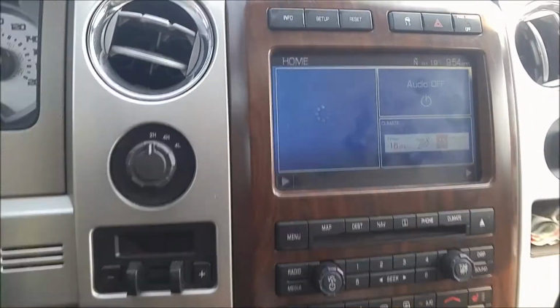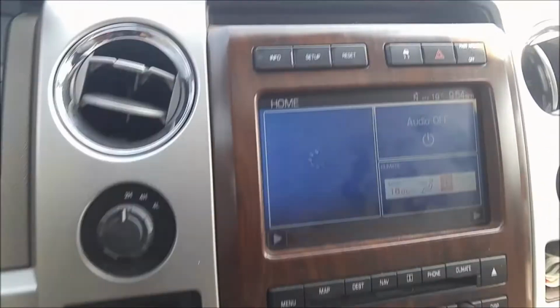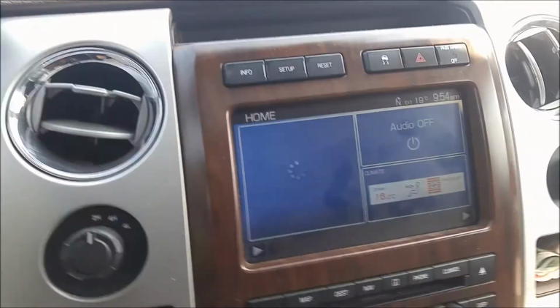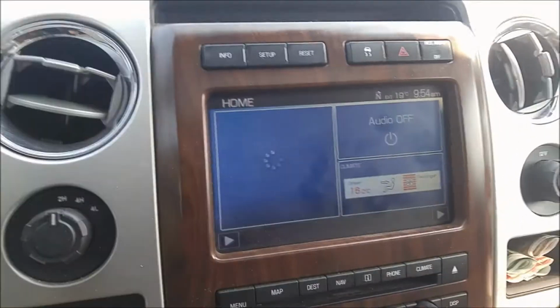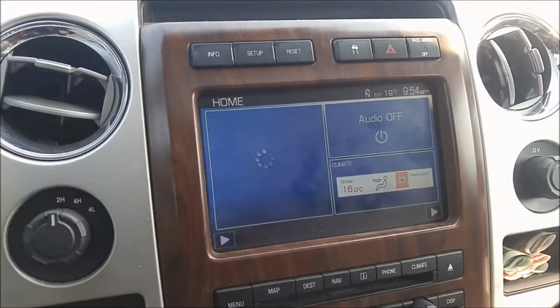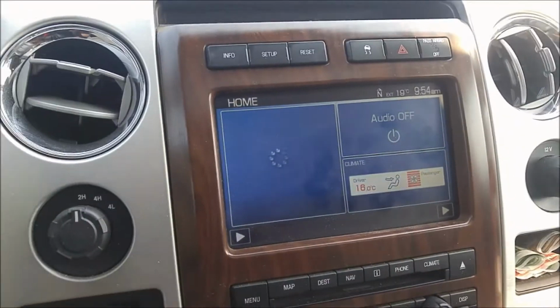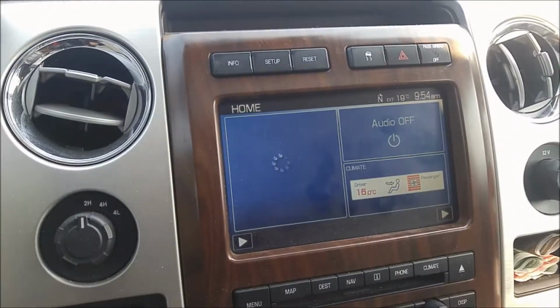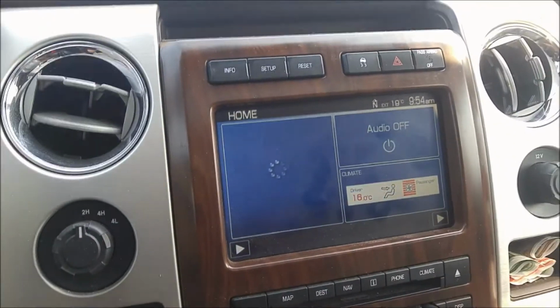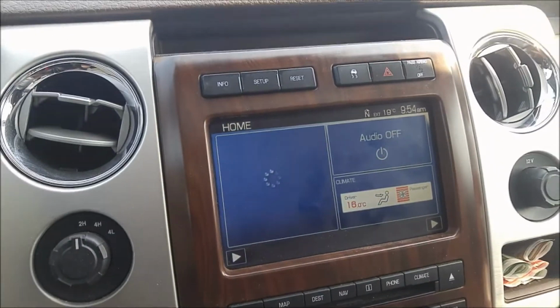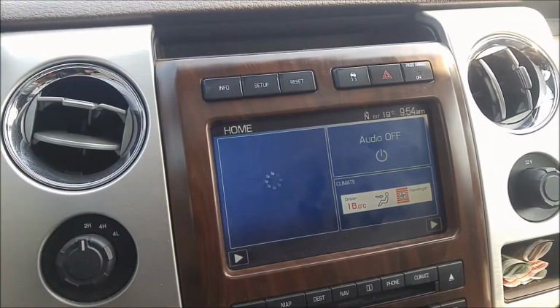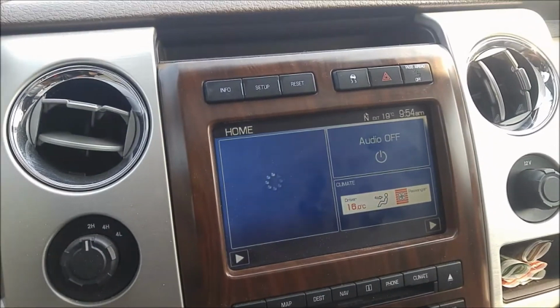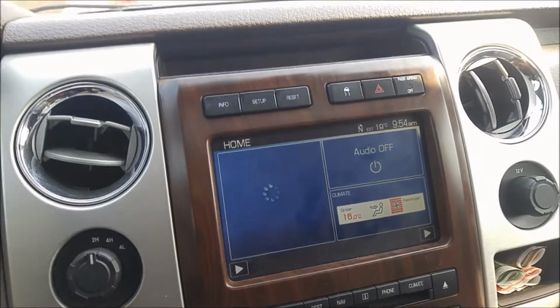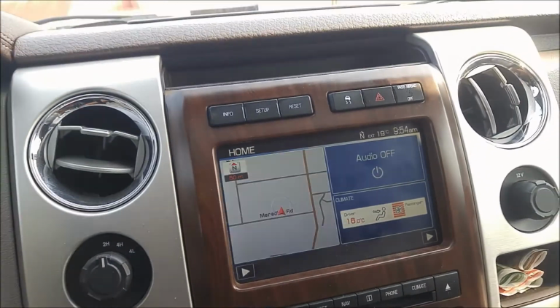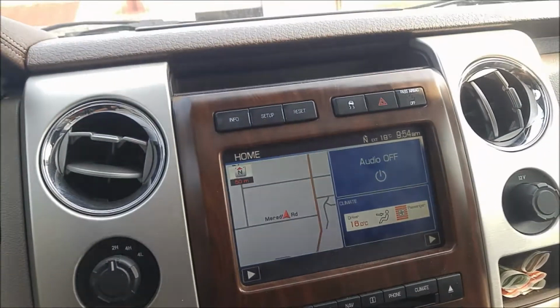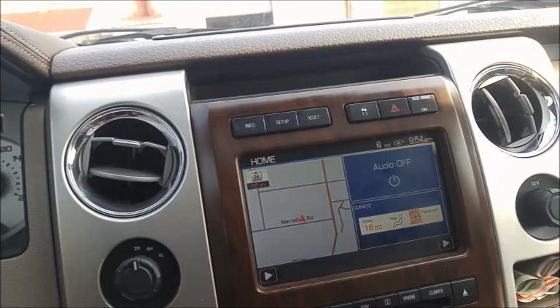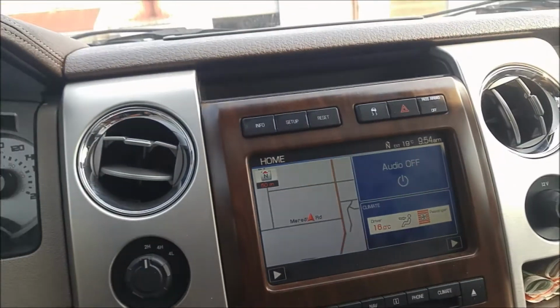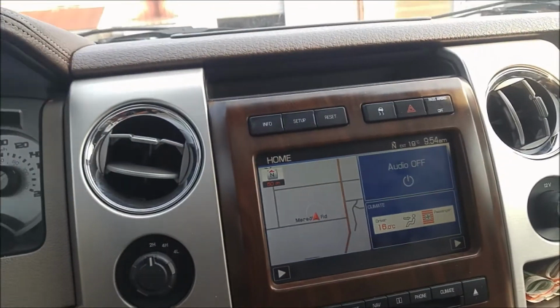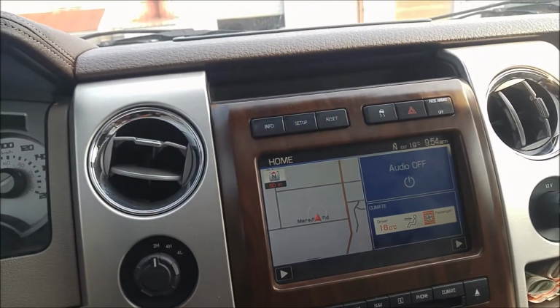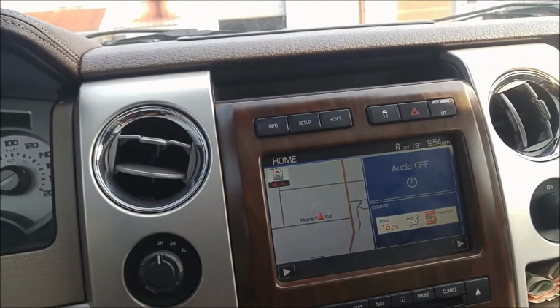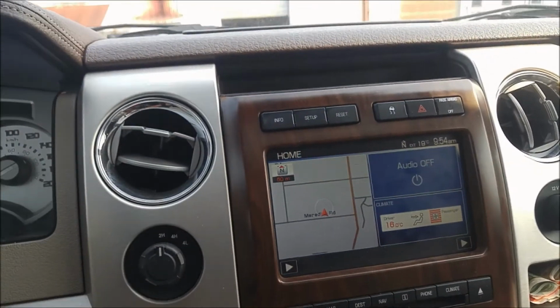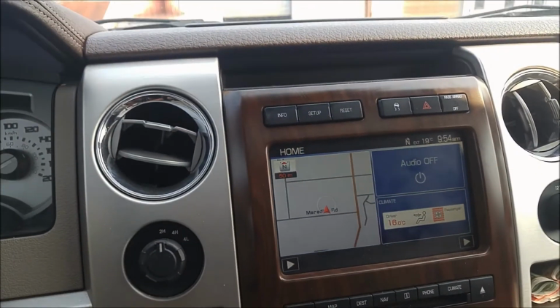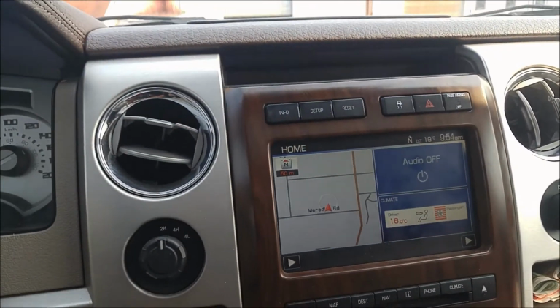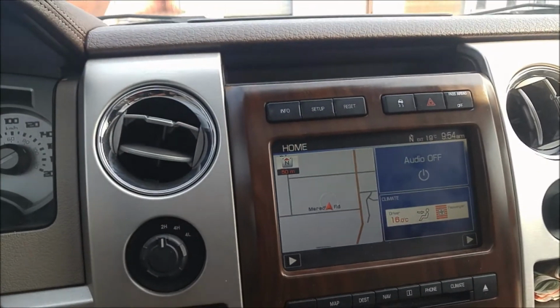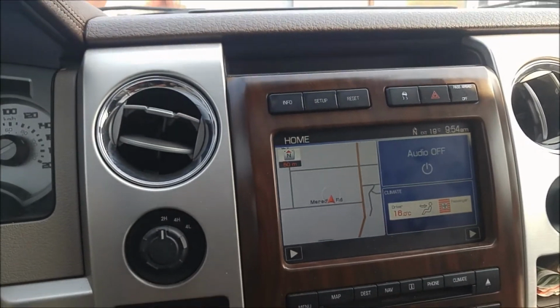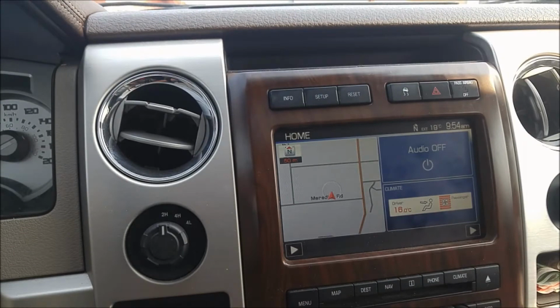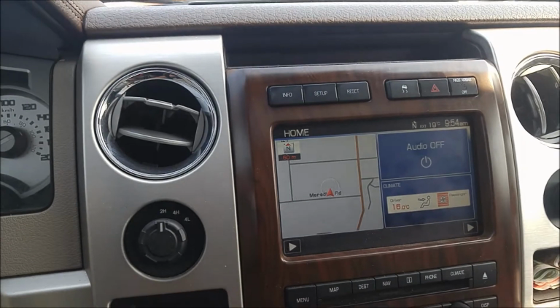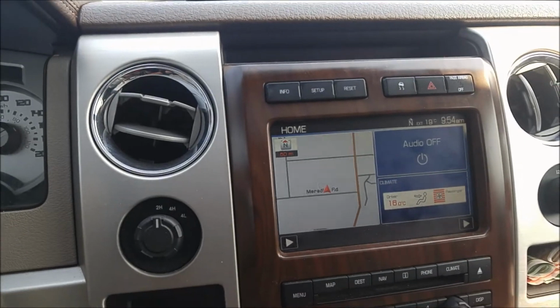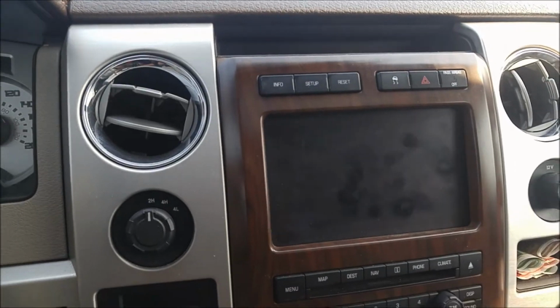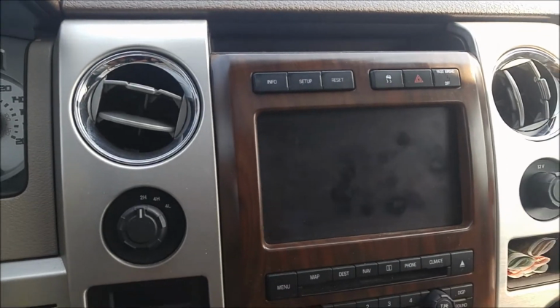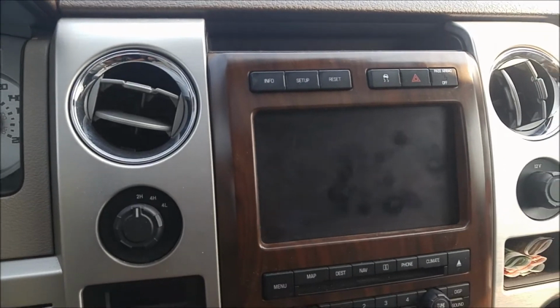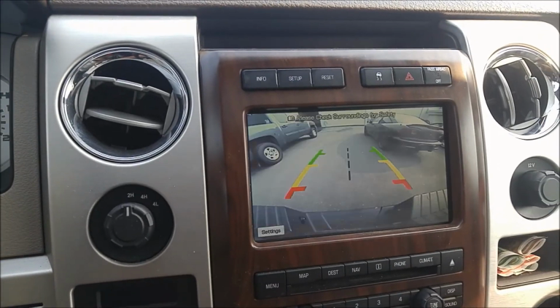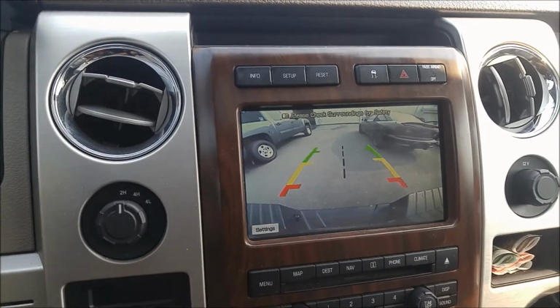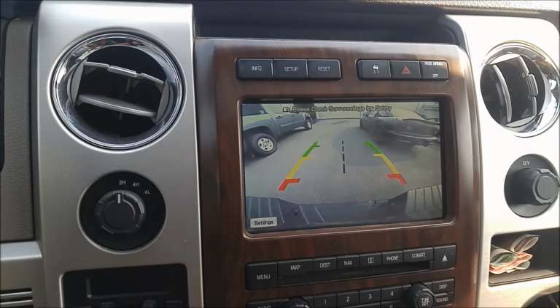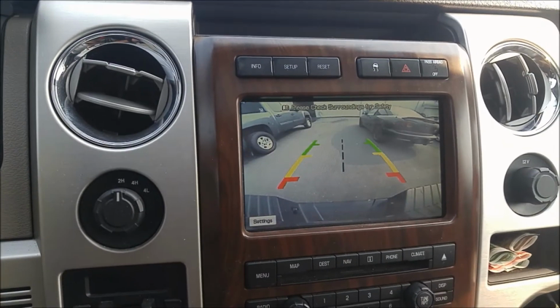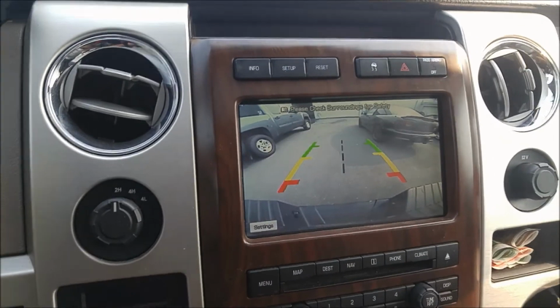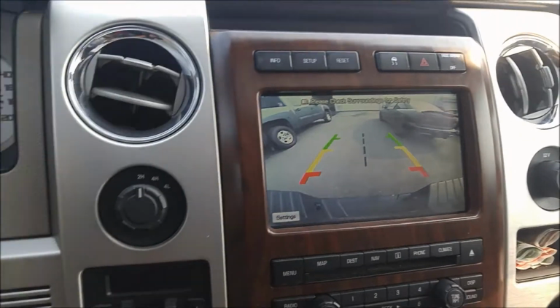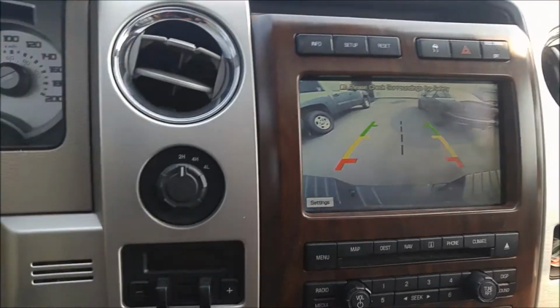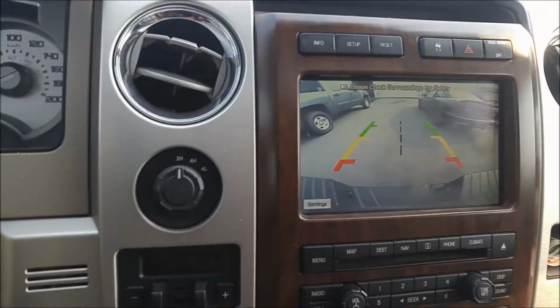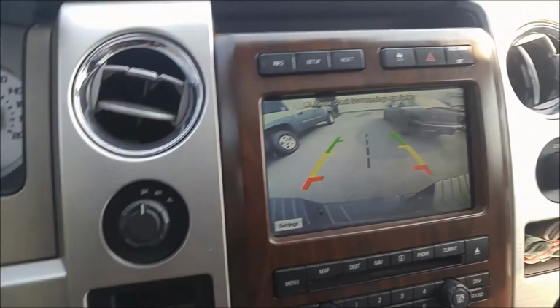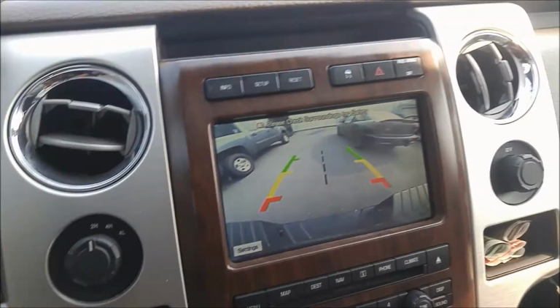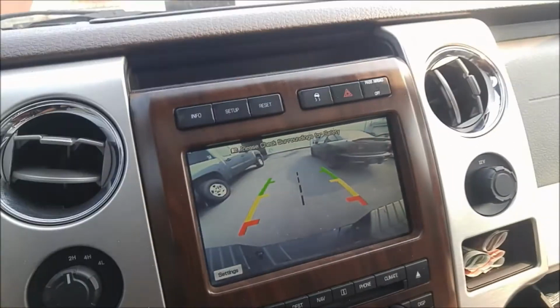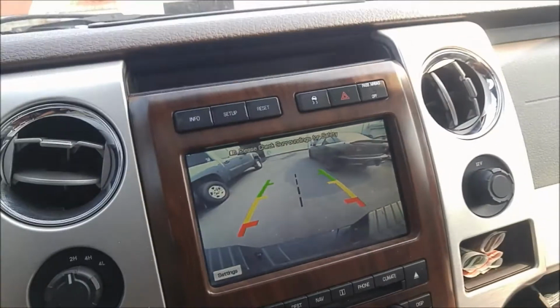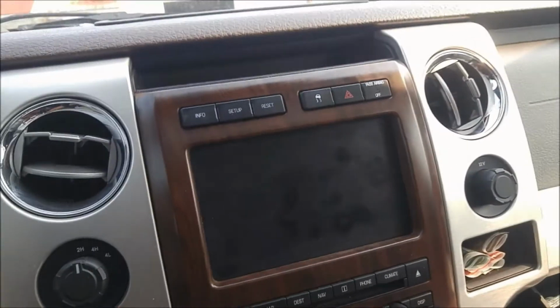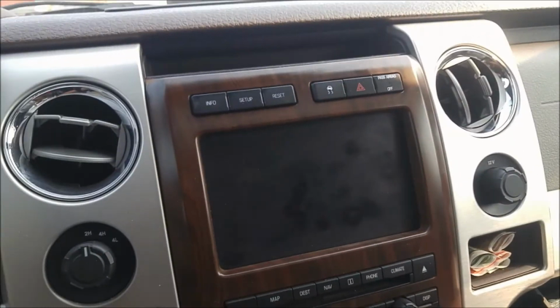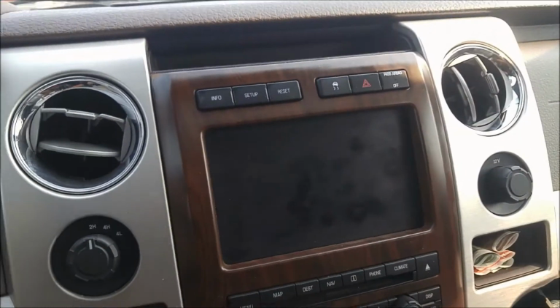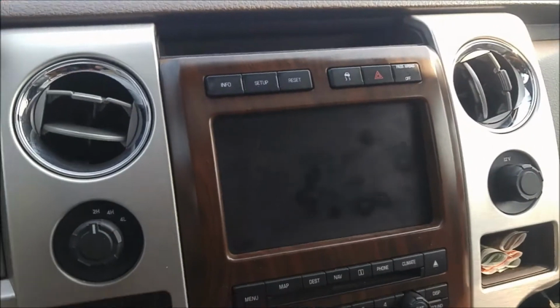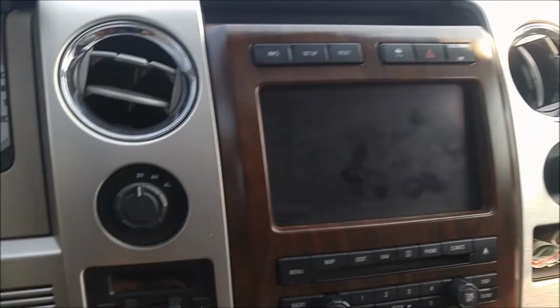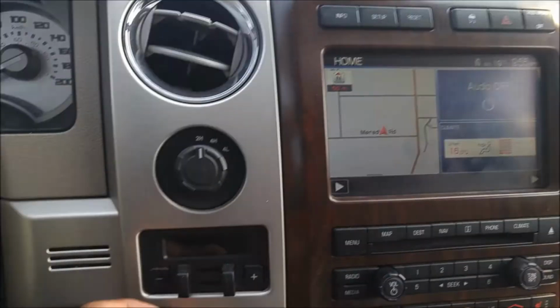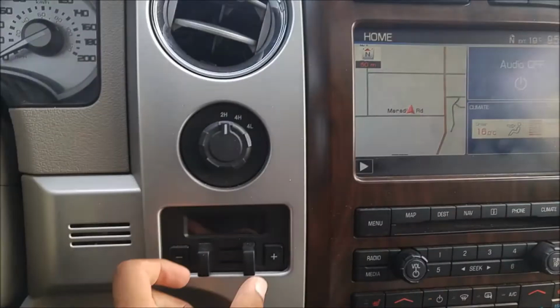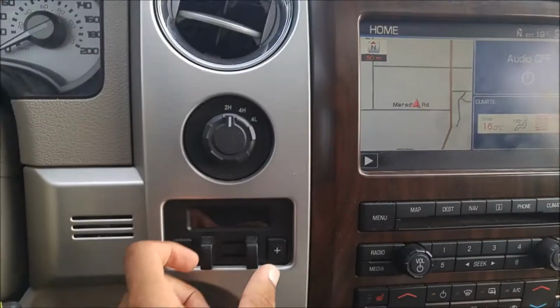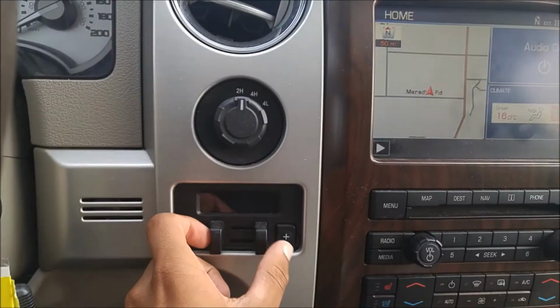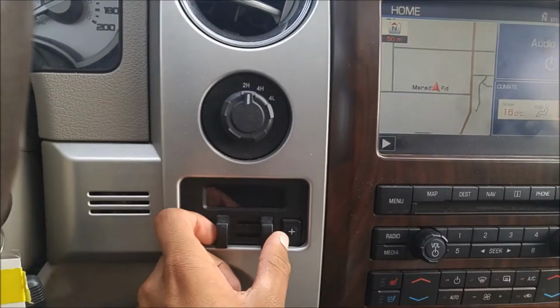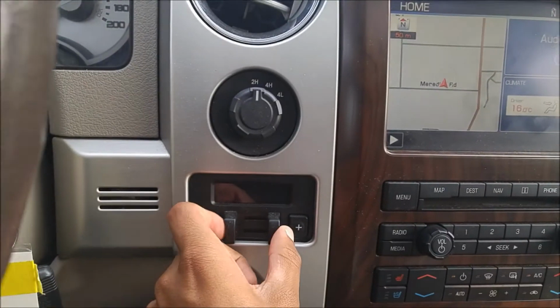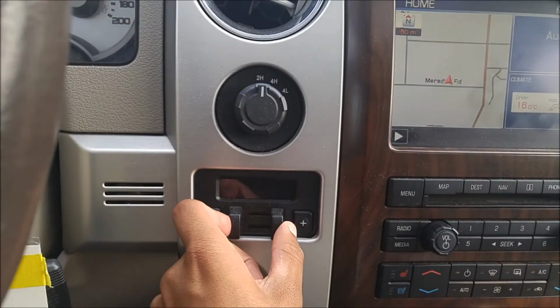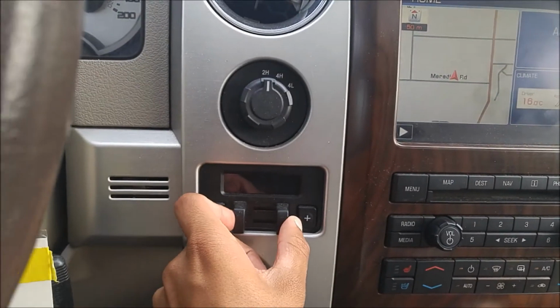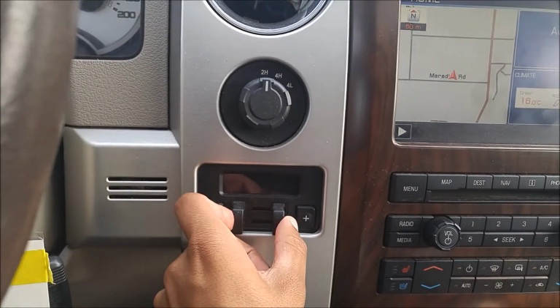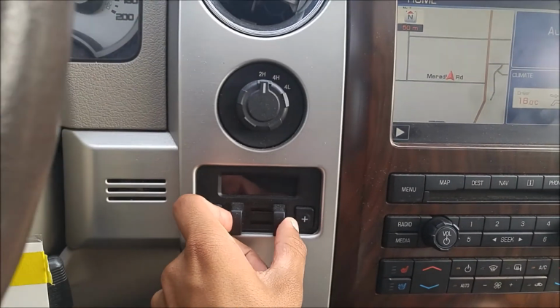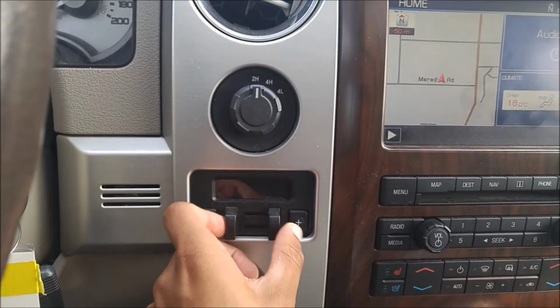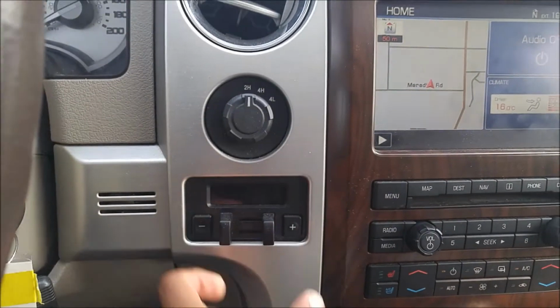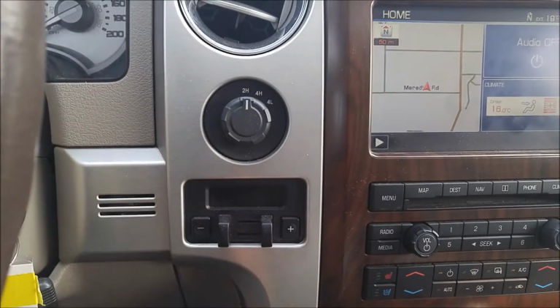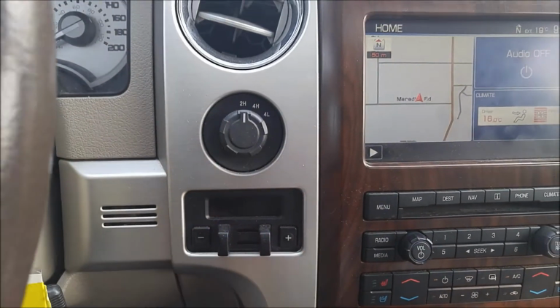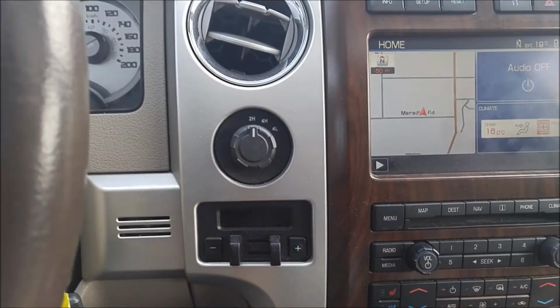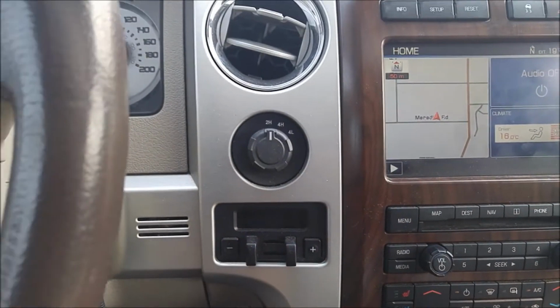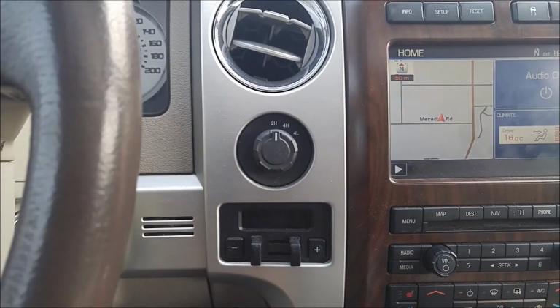Nice touchscreen here — this is also where your backup camera shows up. Navigation system, all easy to use on the fly. Trailer brake controller as well.